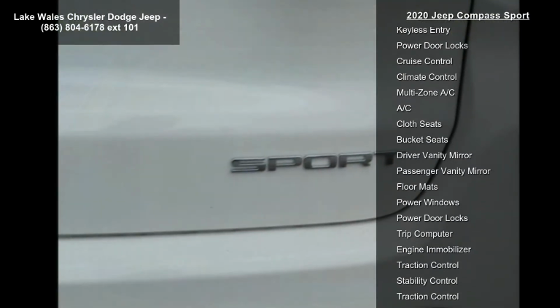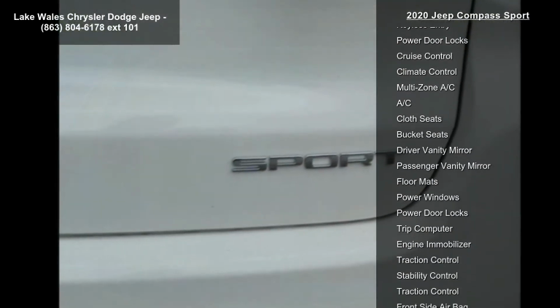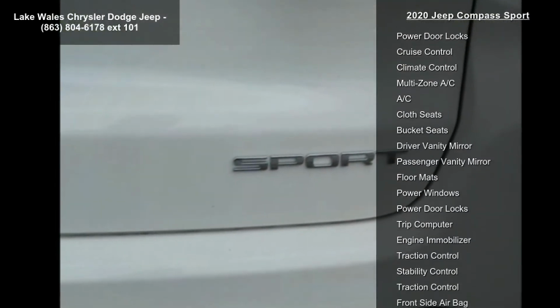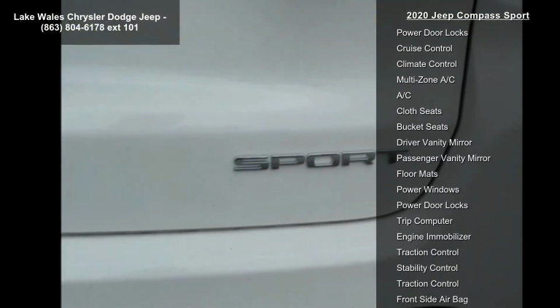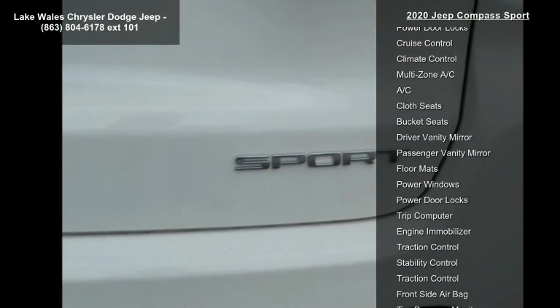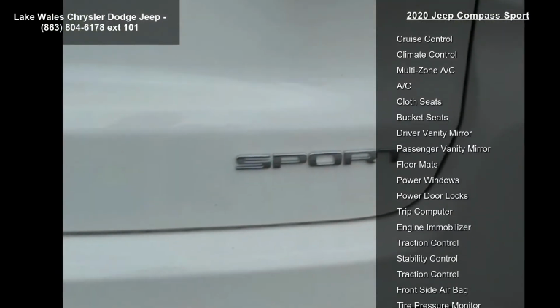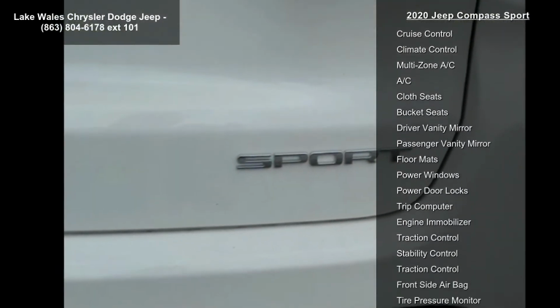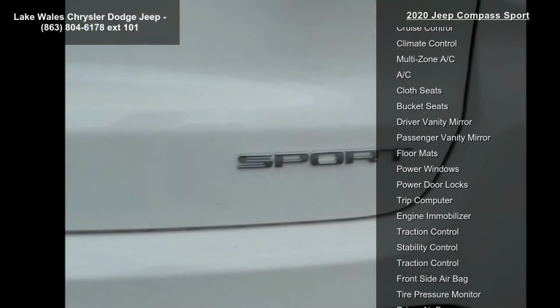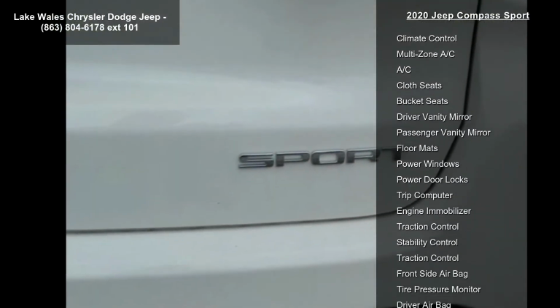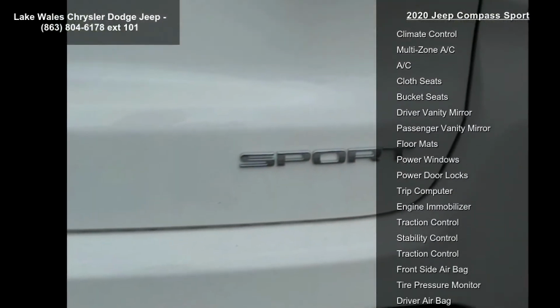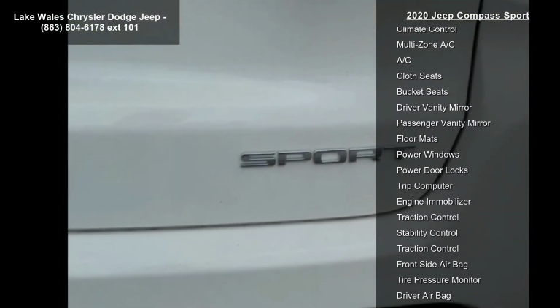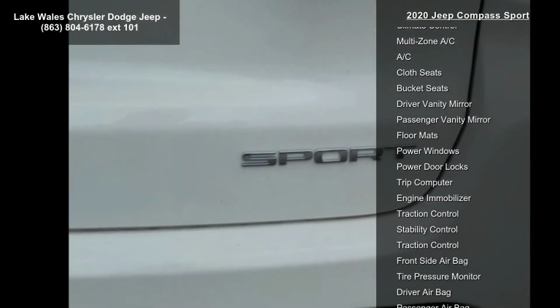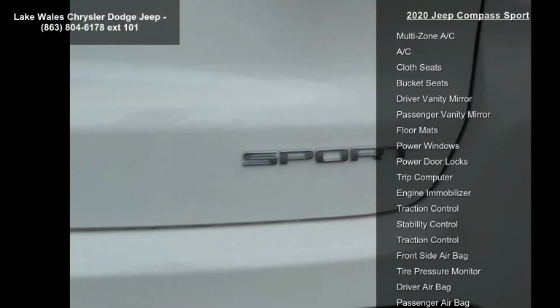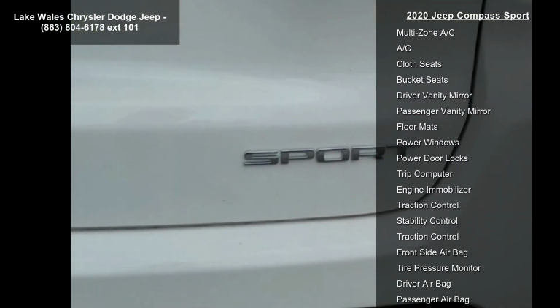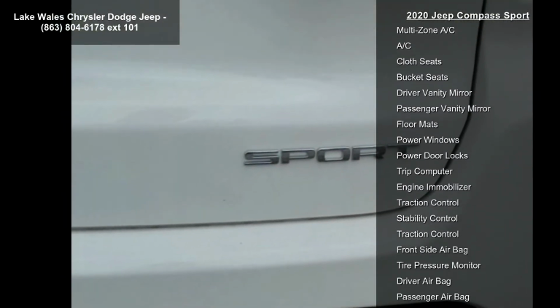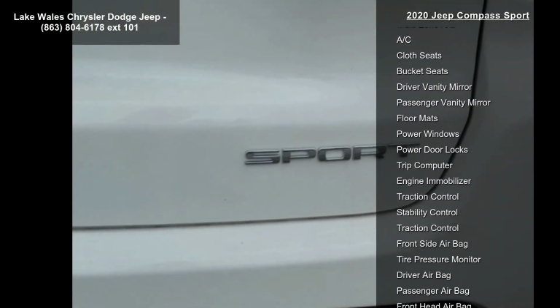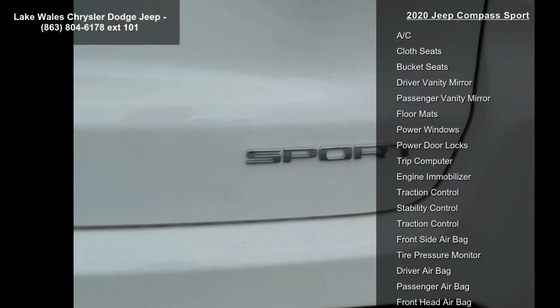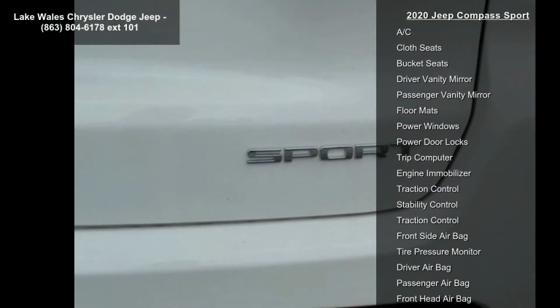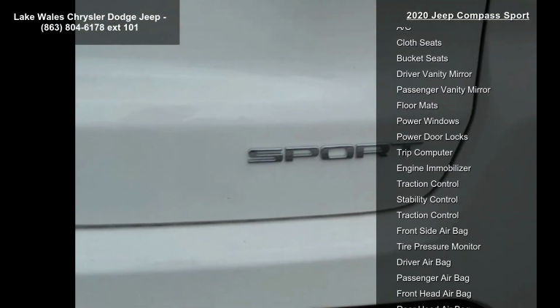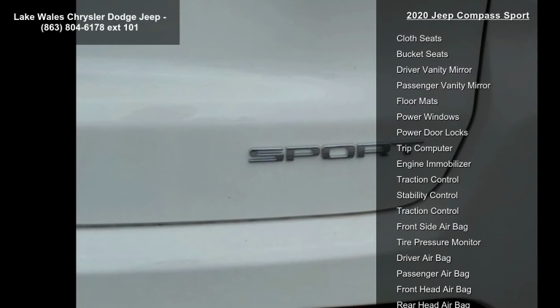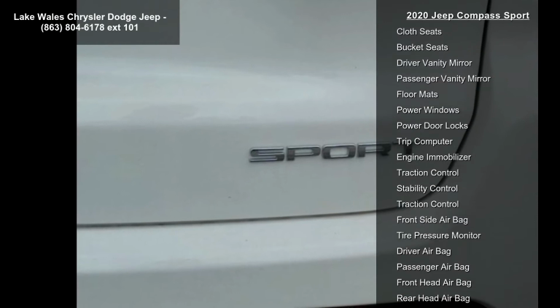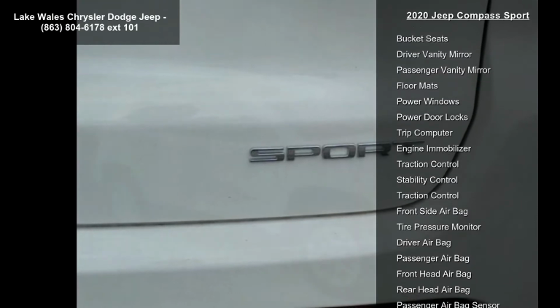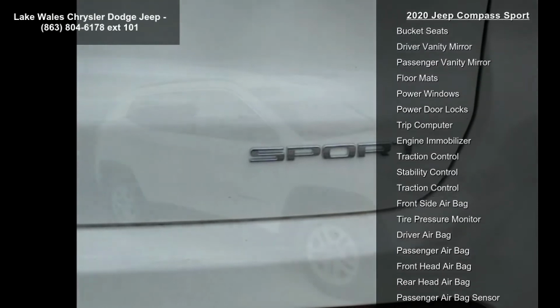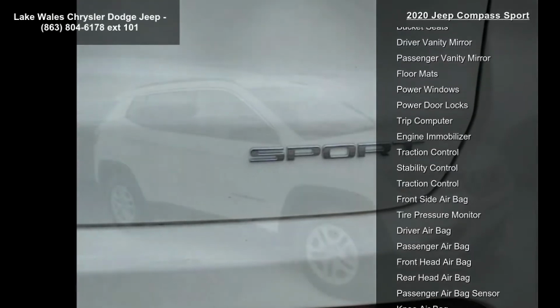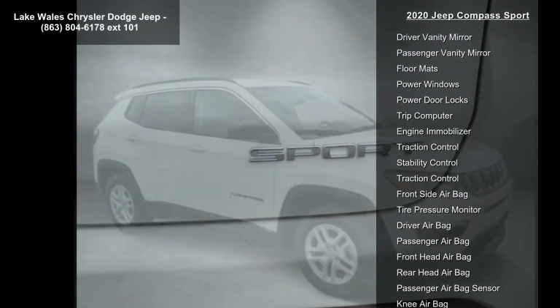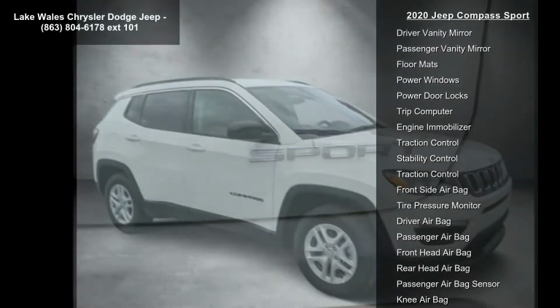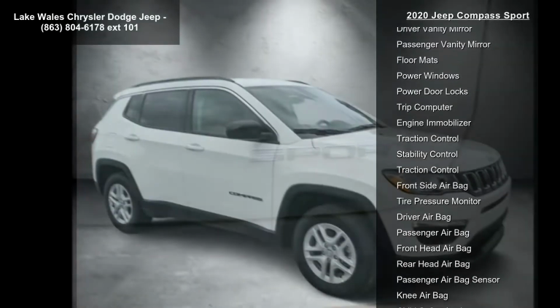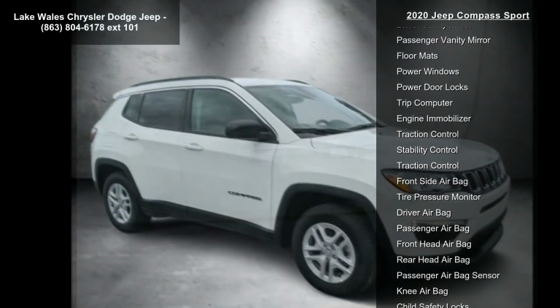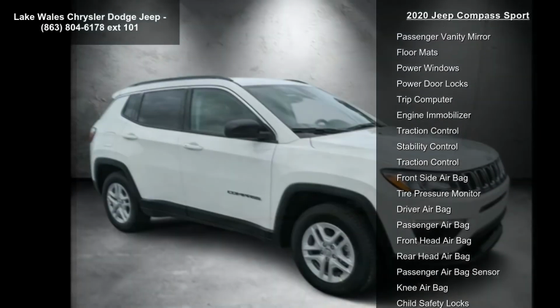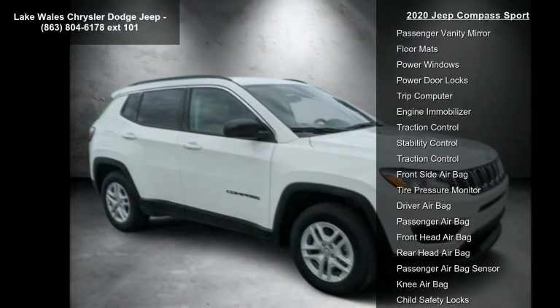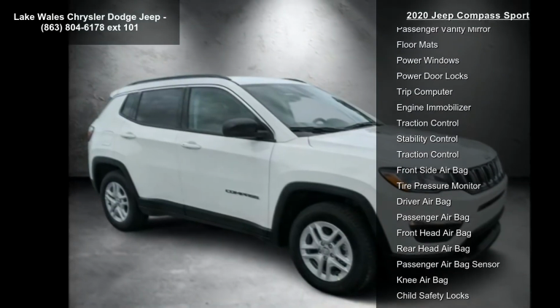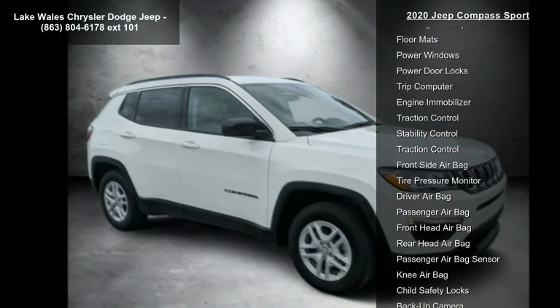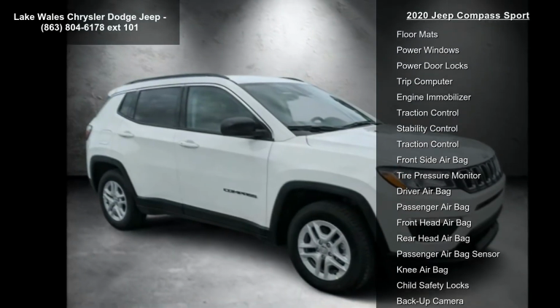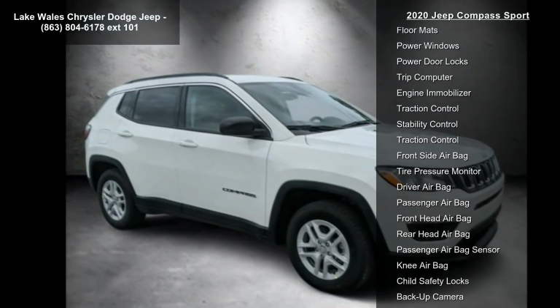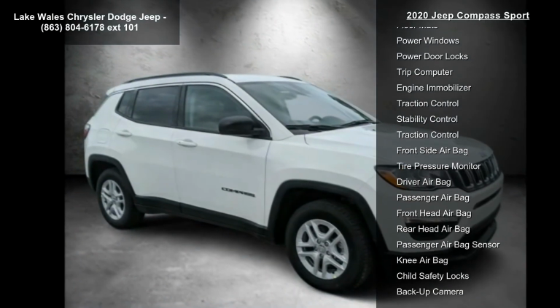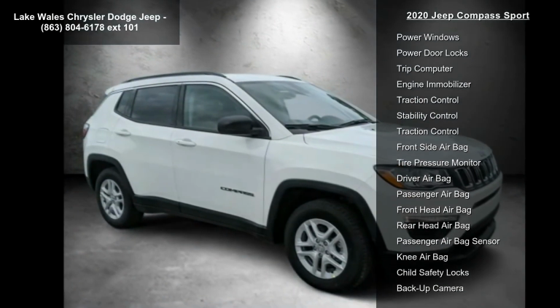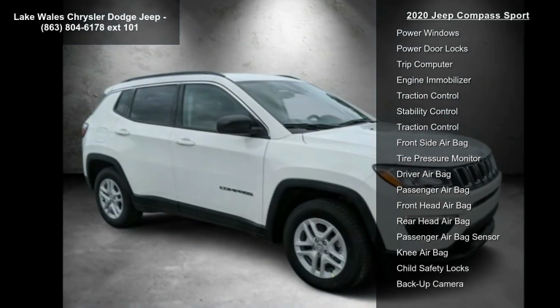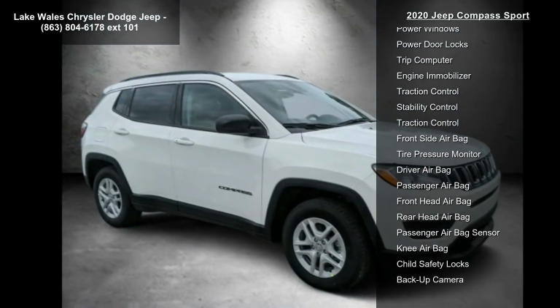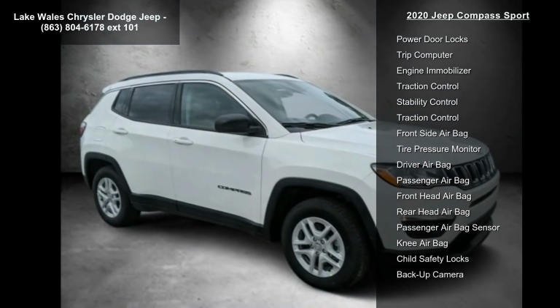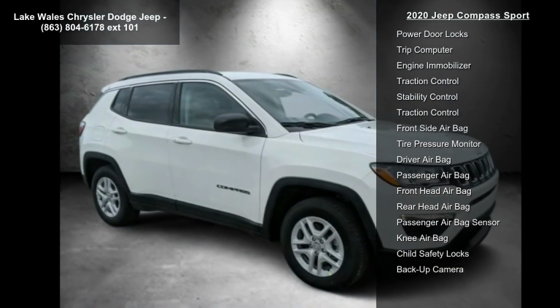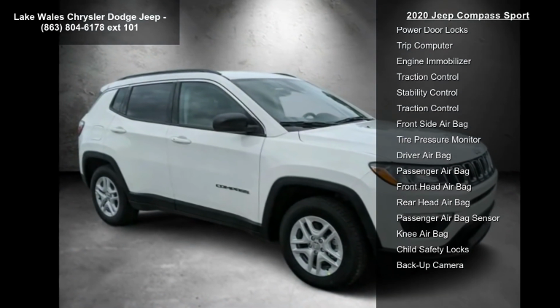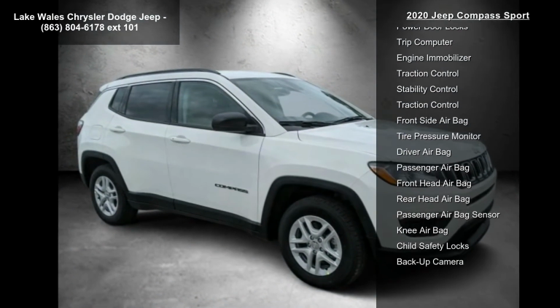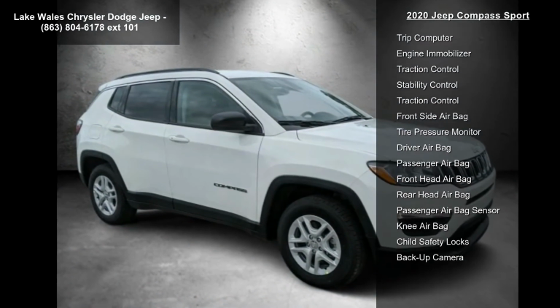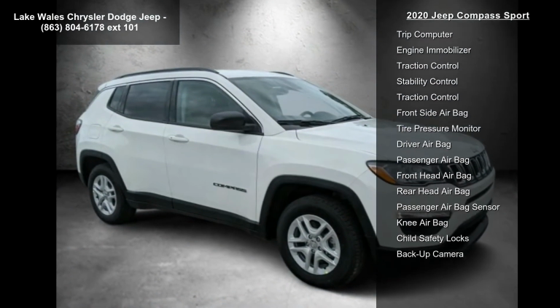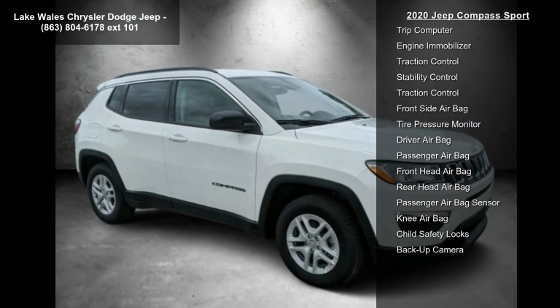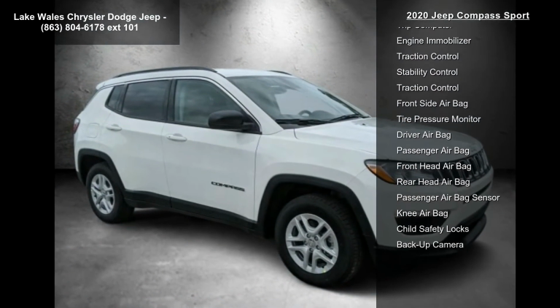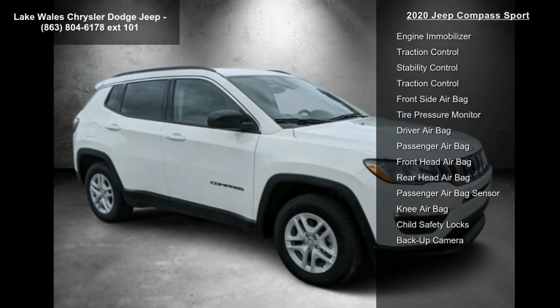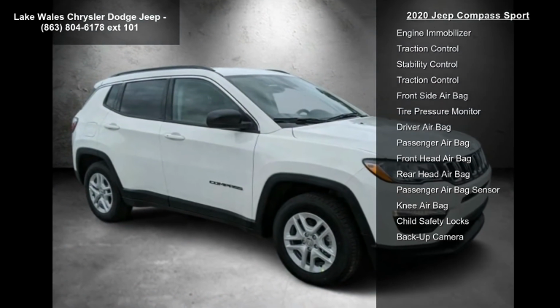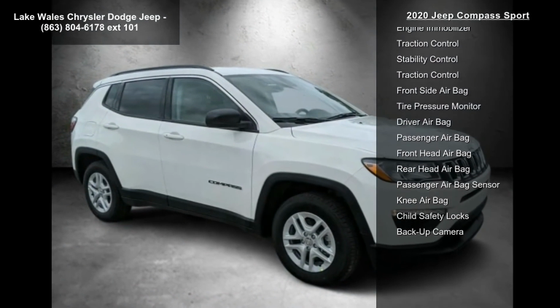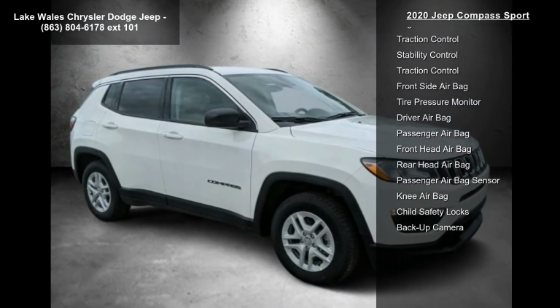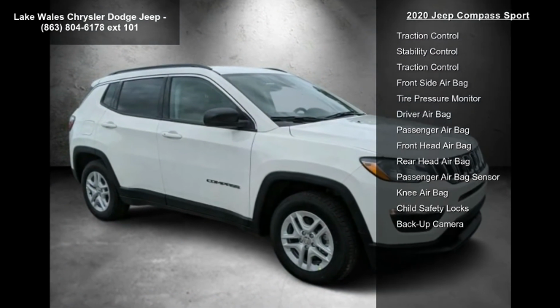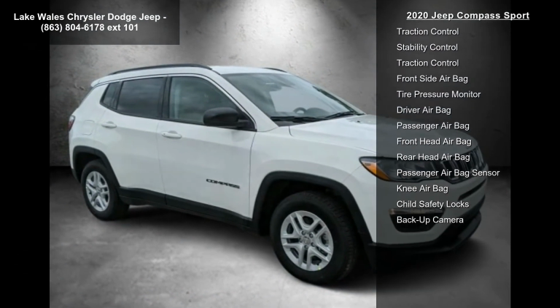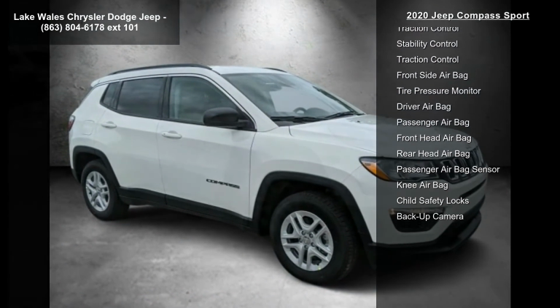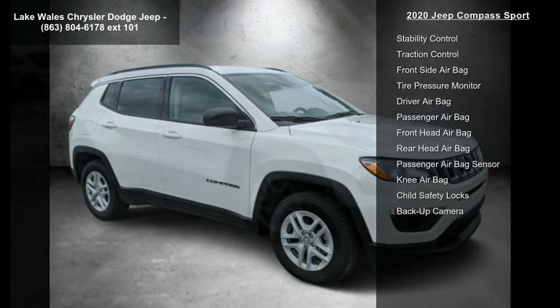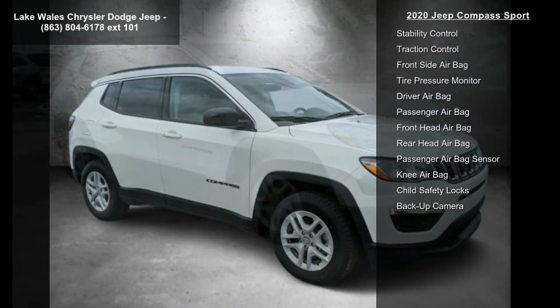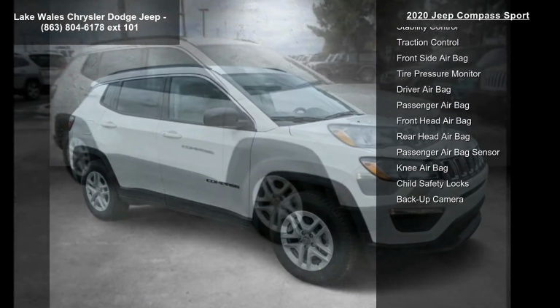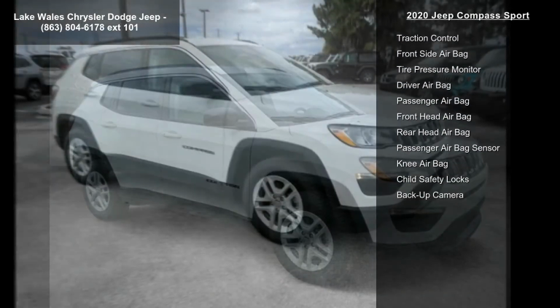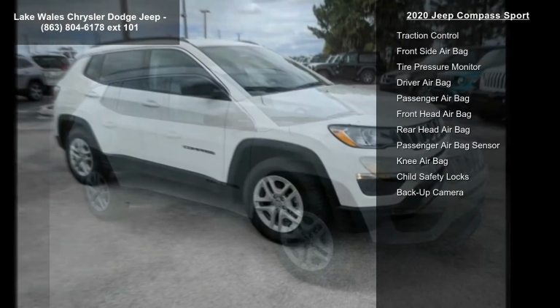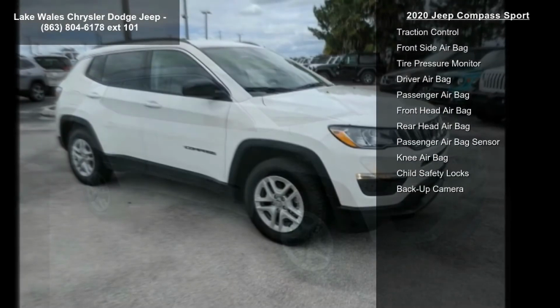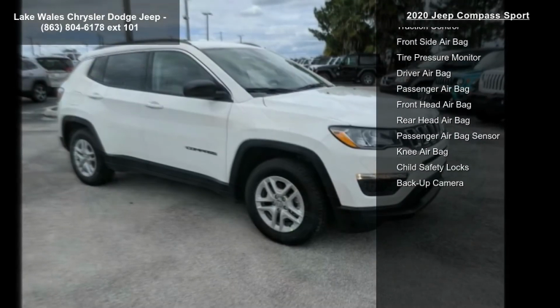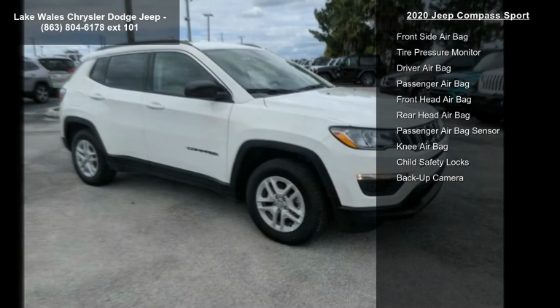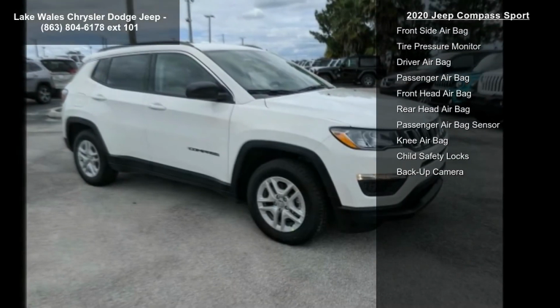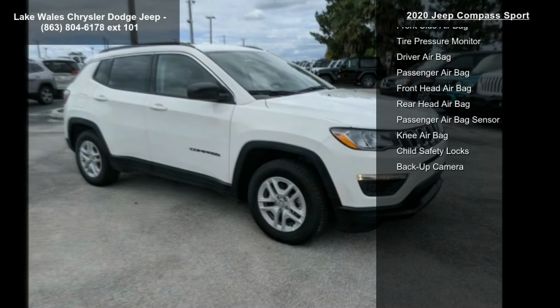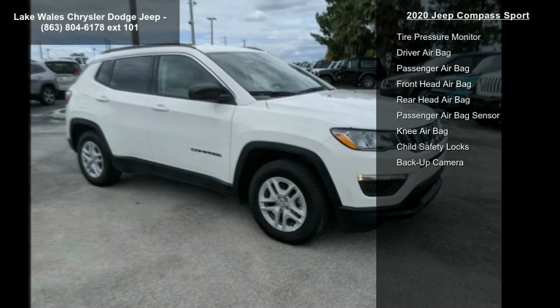Sport appearance plus package included, featuring deep tint sunscreen glass, bright daylight opening moldings, black side roof rails, and wheels.